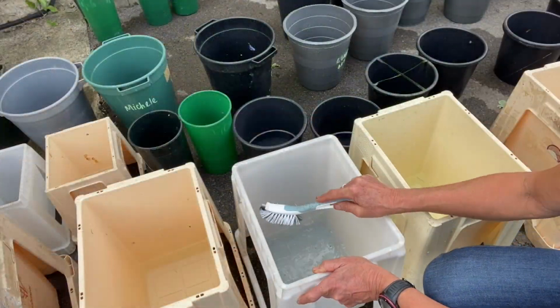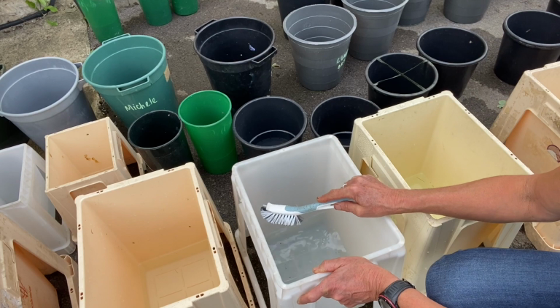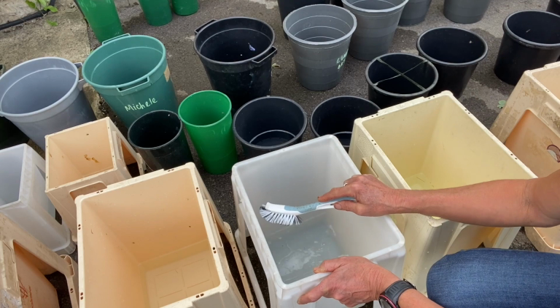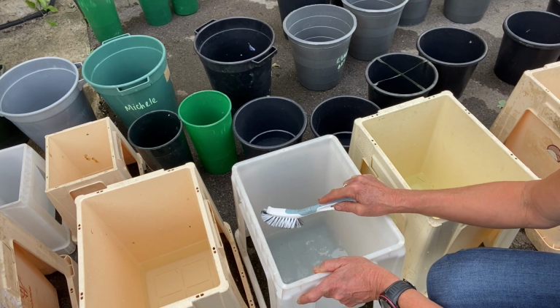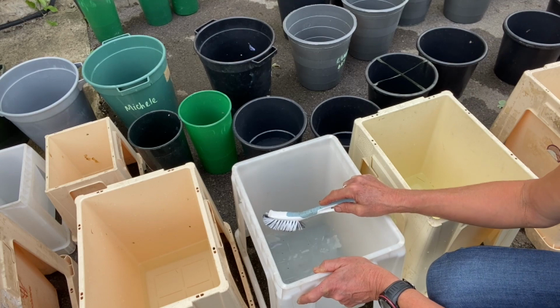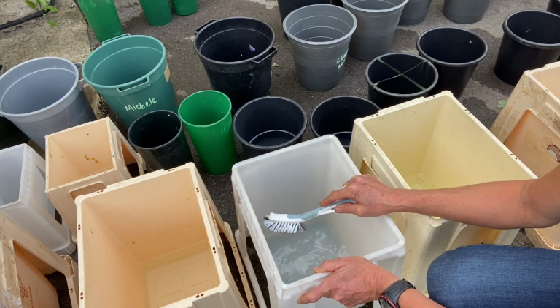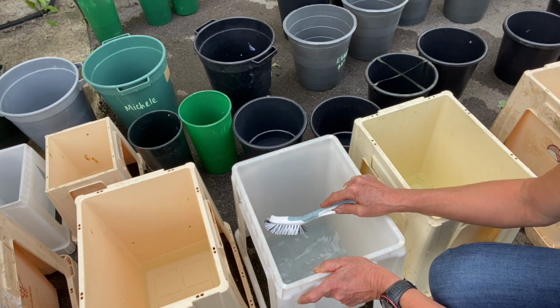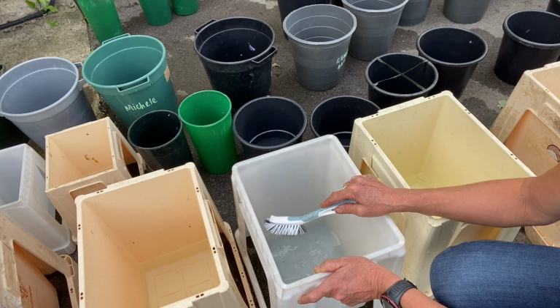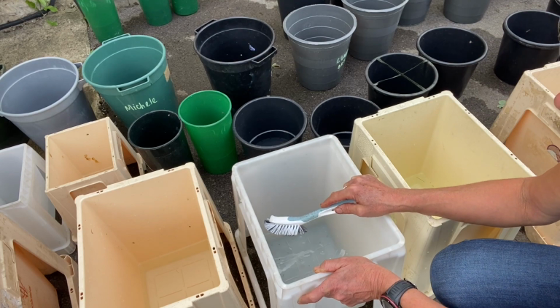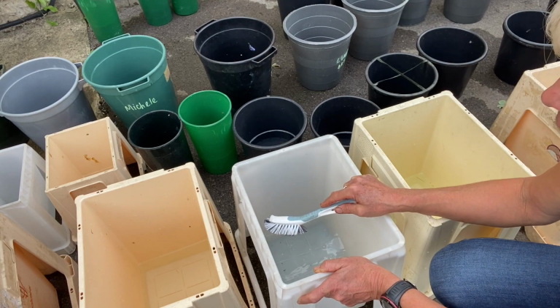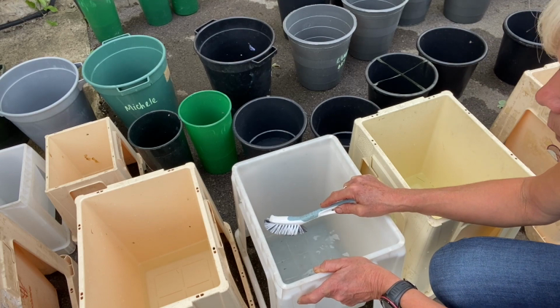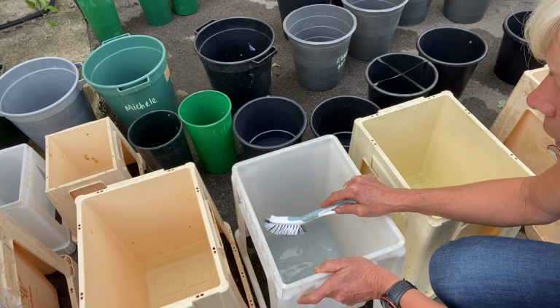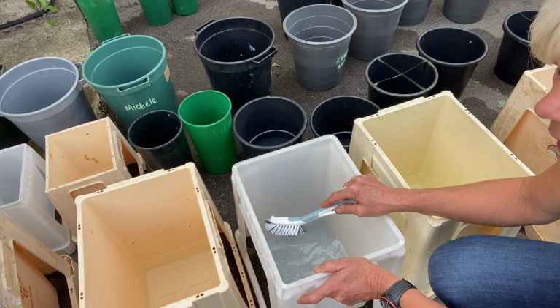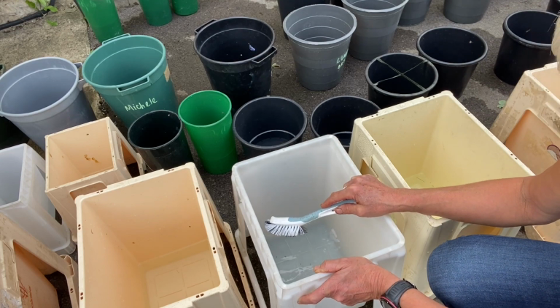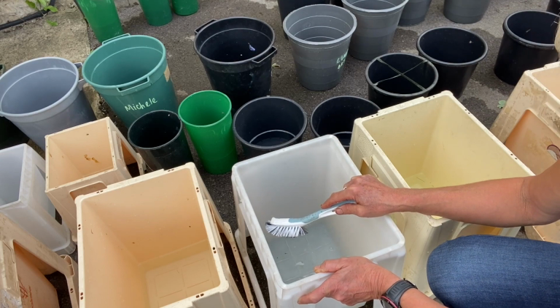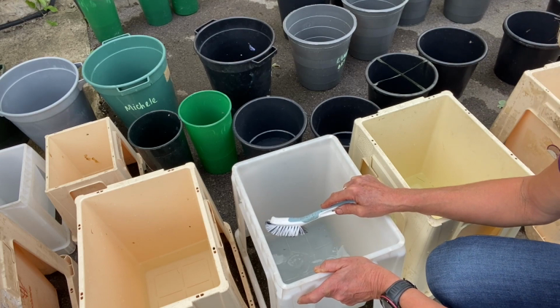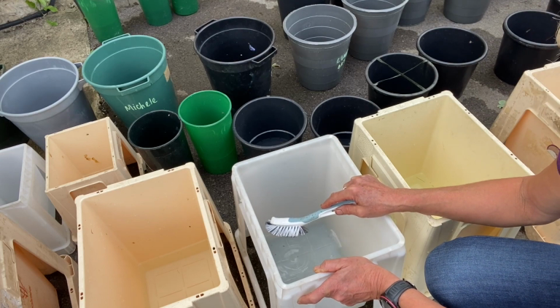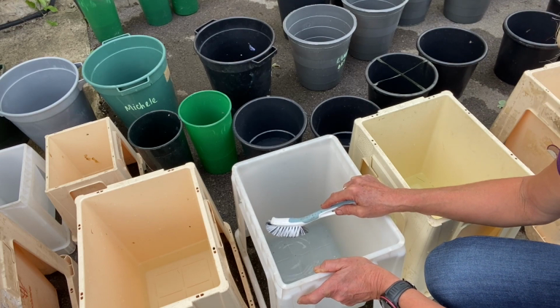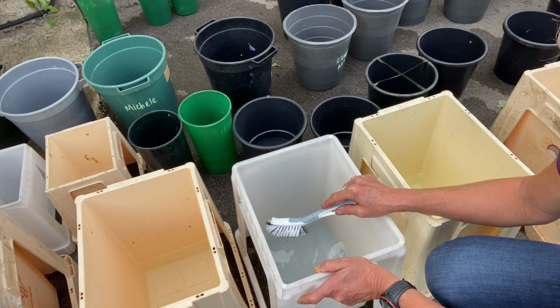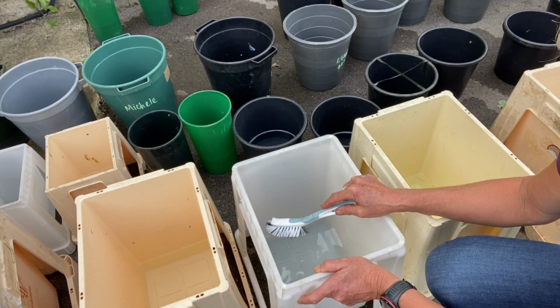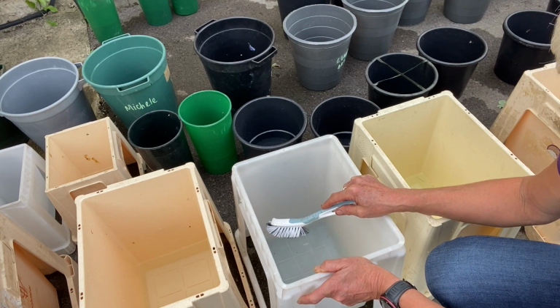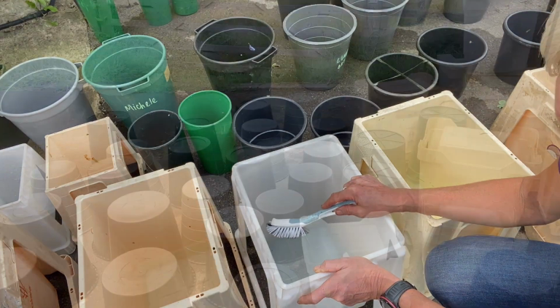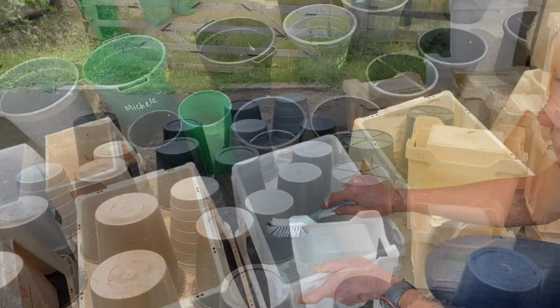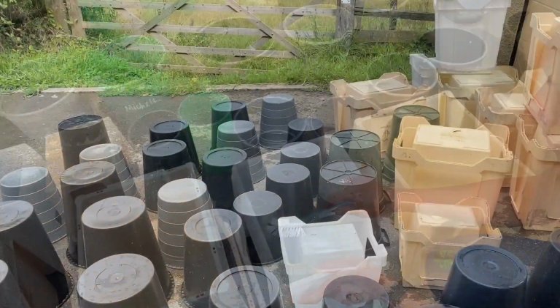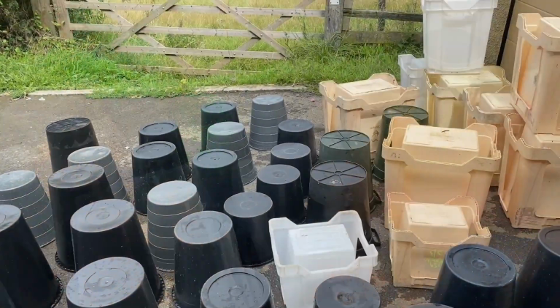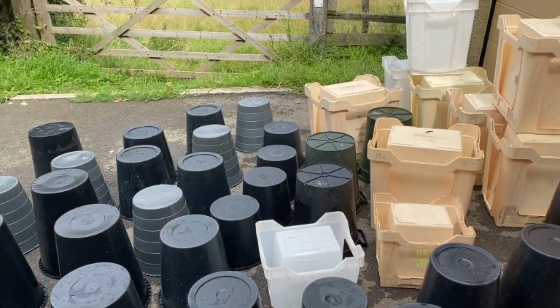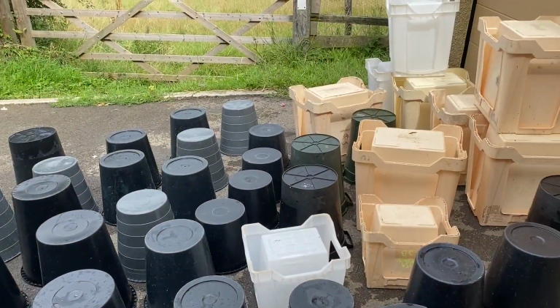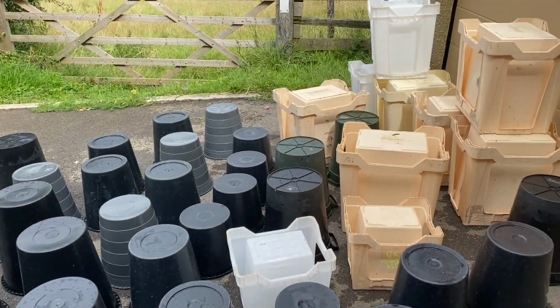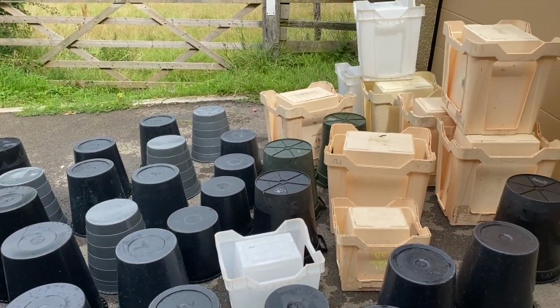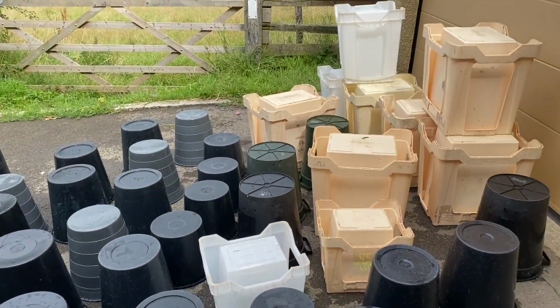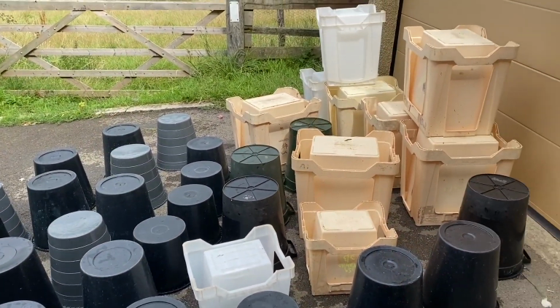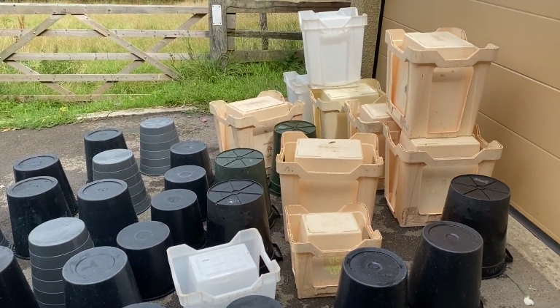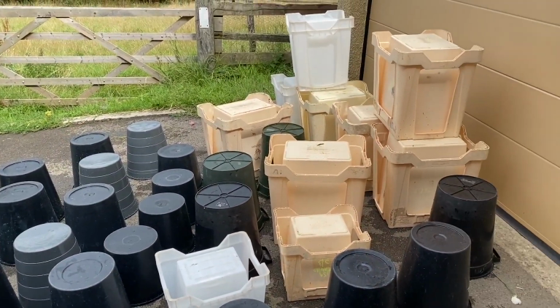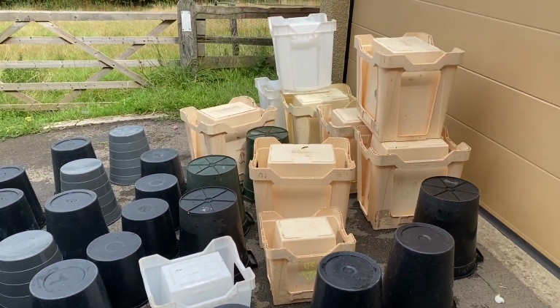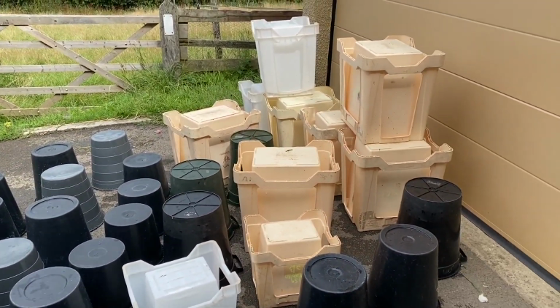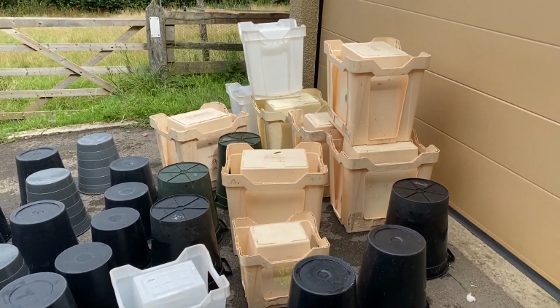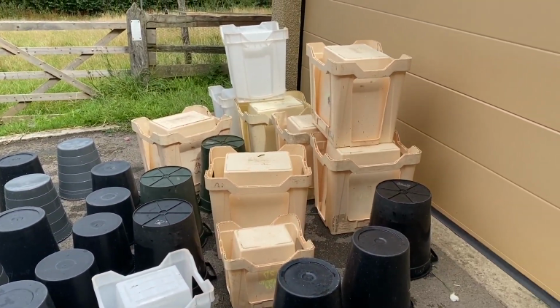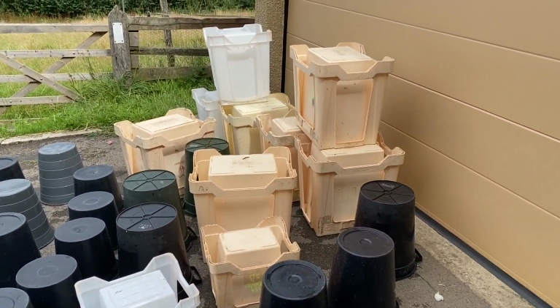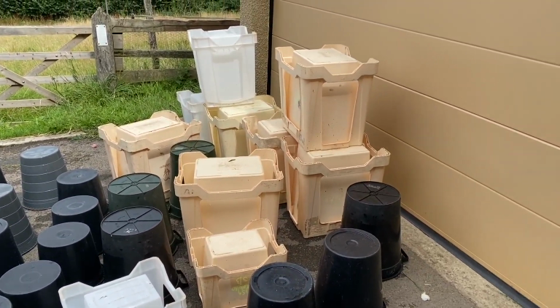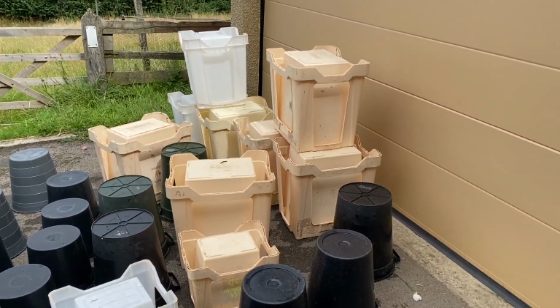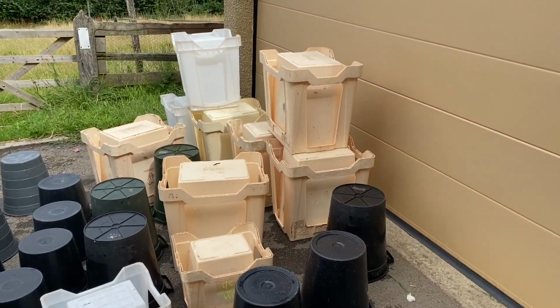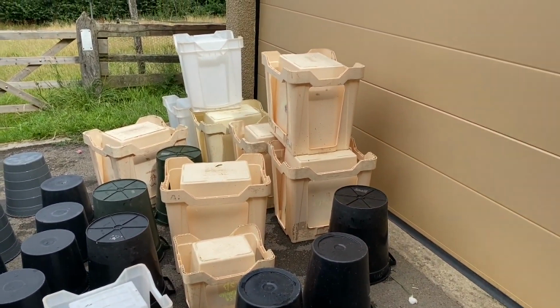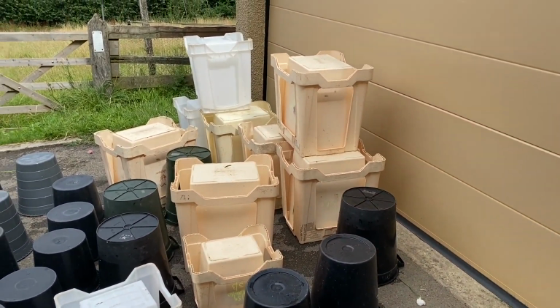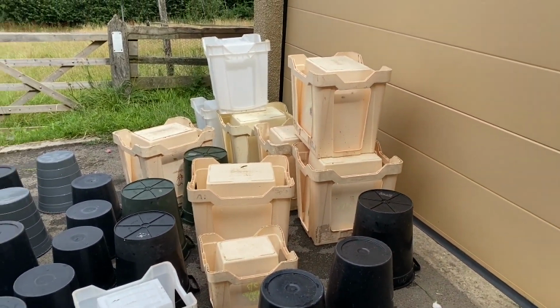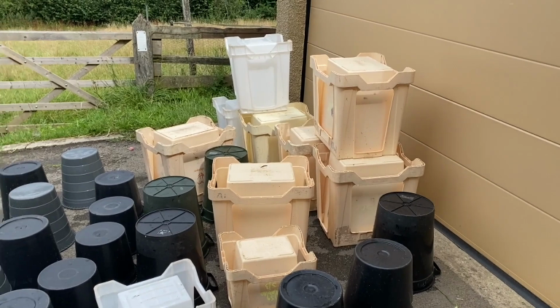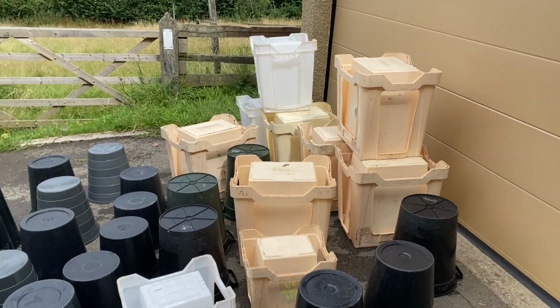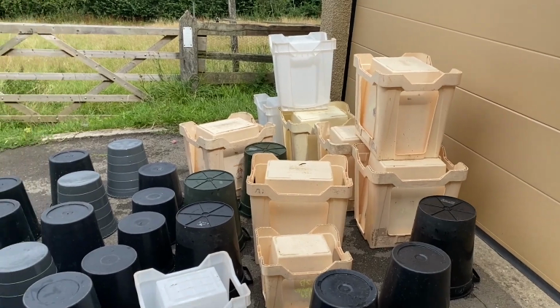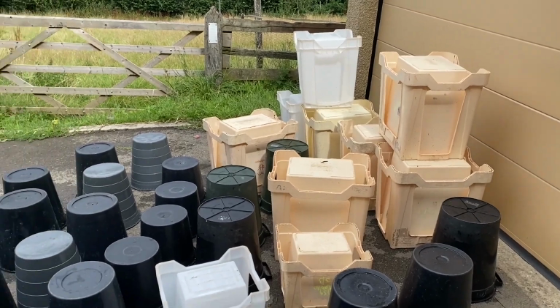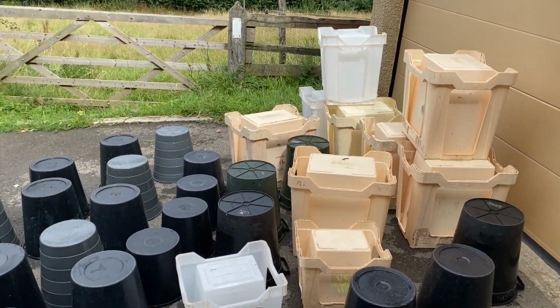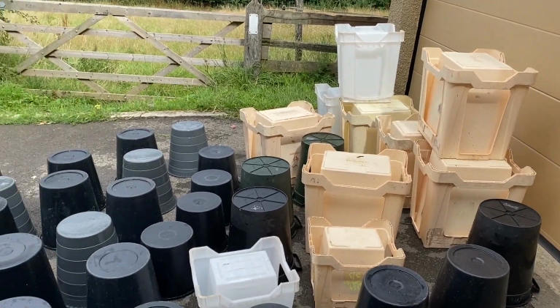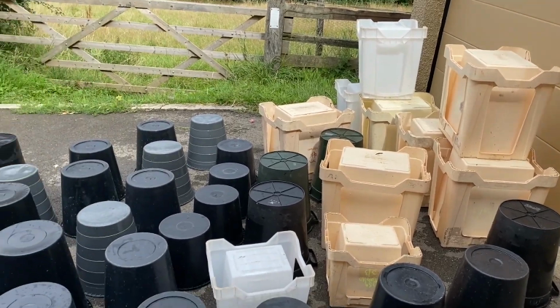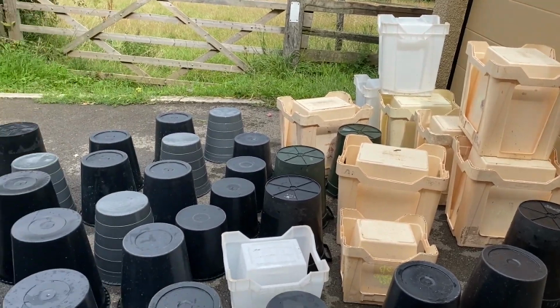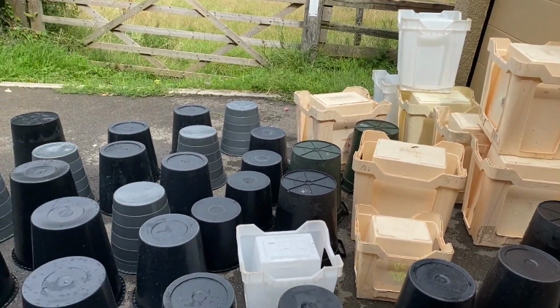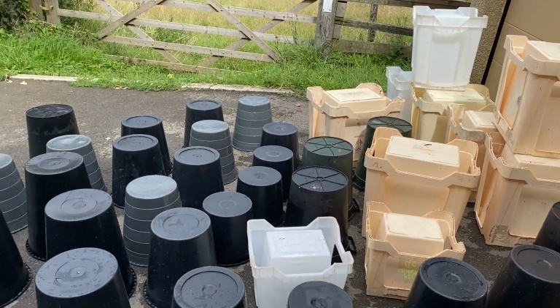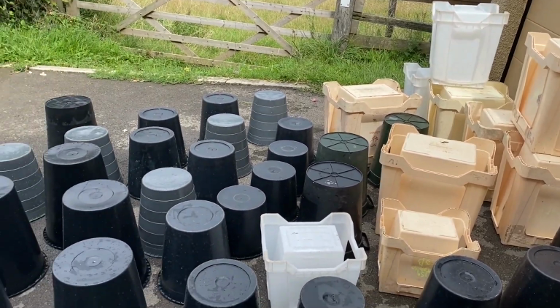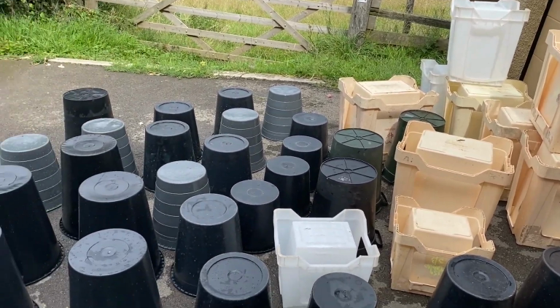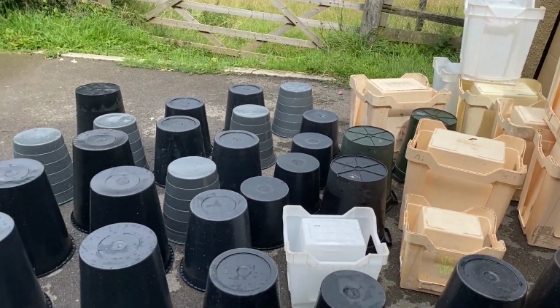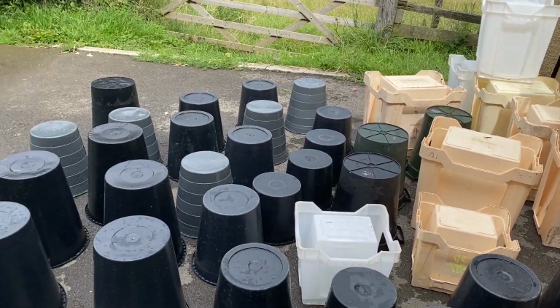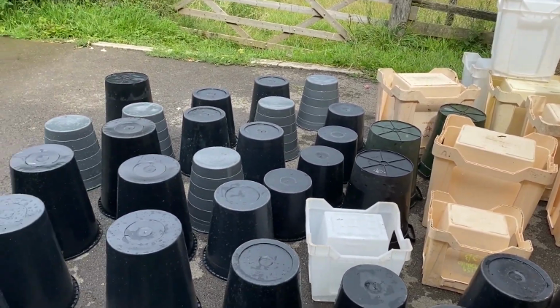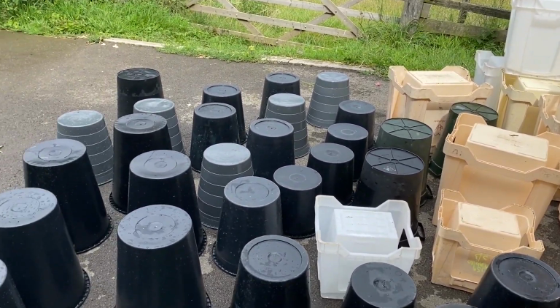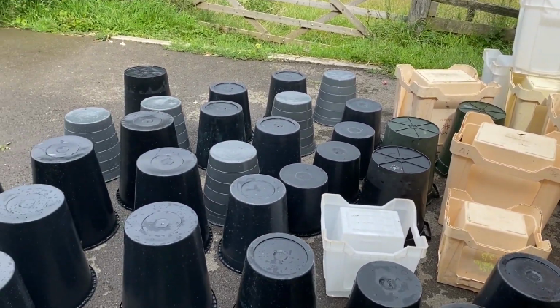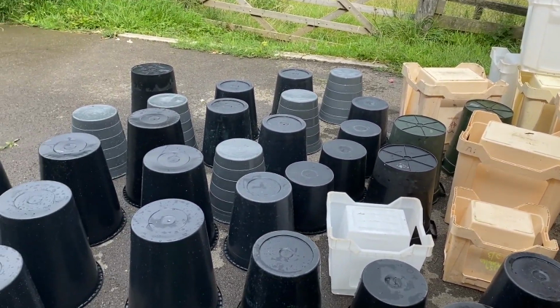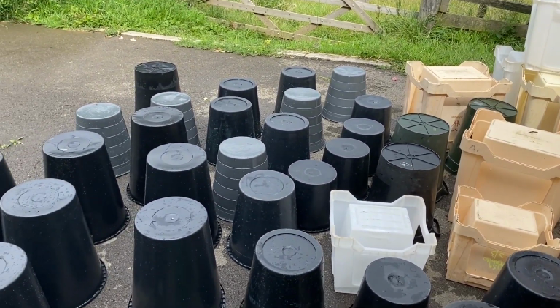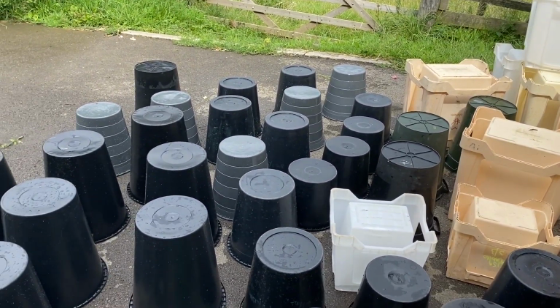Bucket washing is a weekly job. That's a lot of buckets, but all ready for tomorrow's DIY wedding flowers.